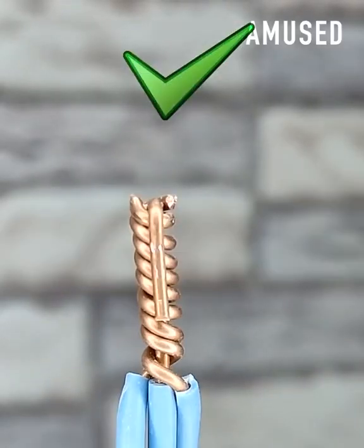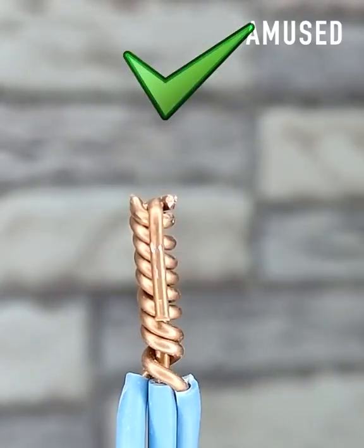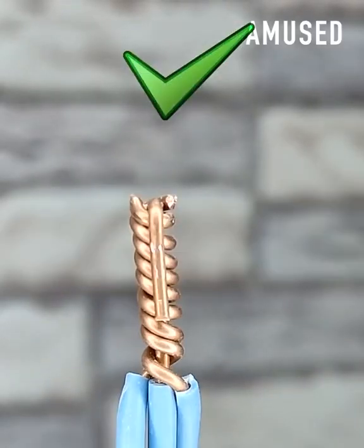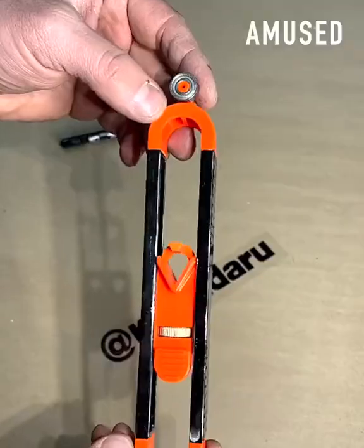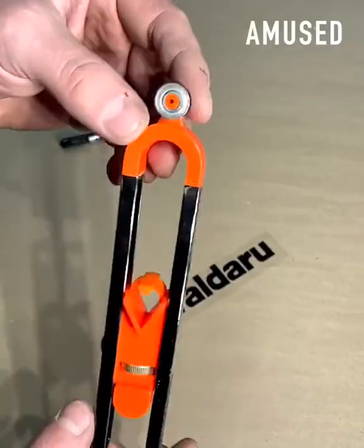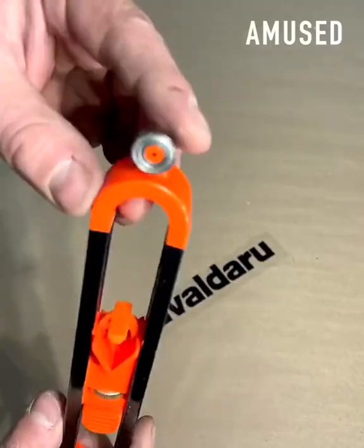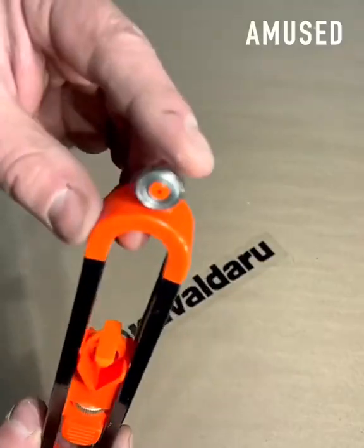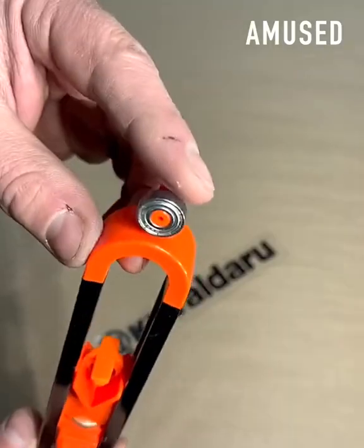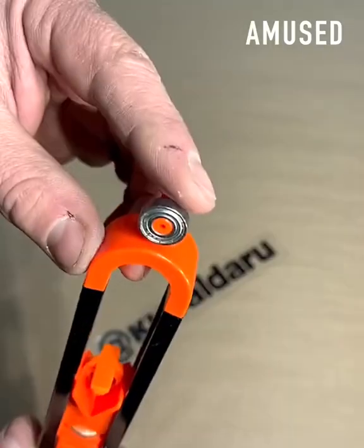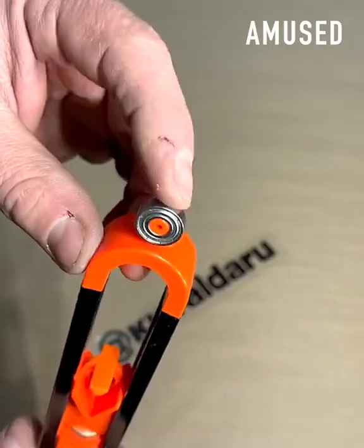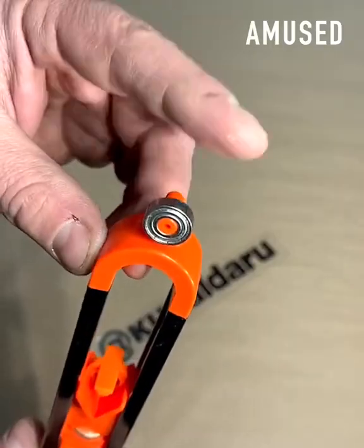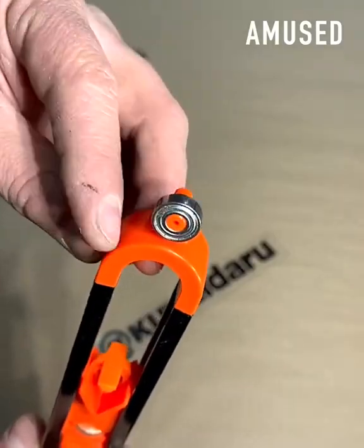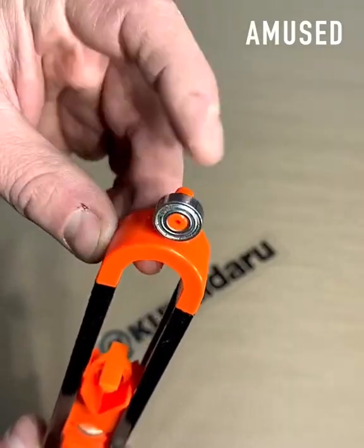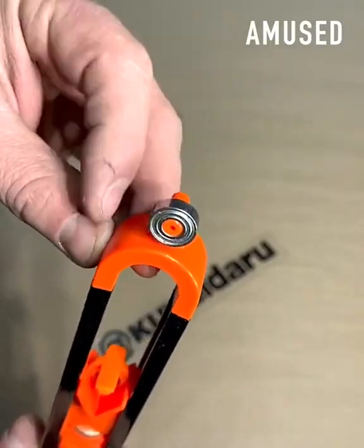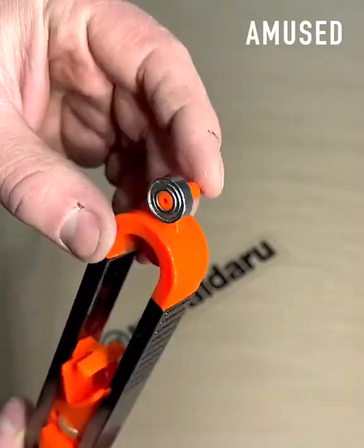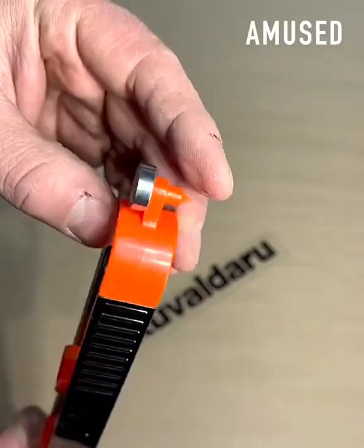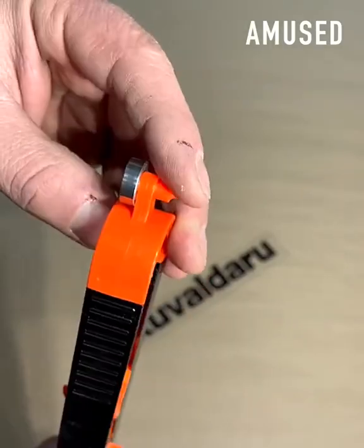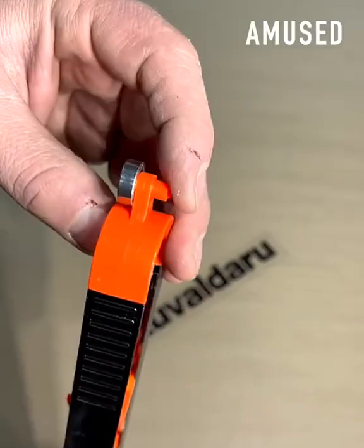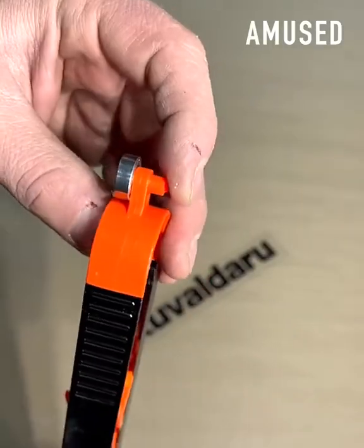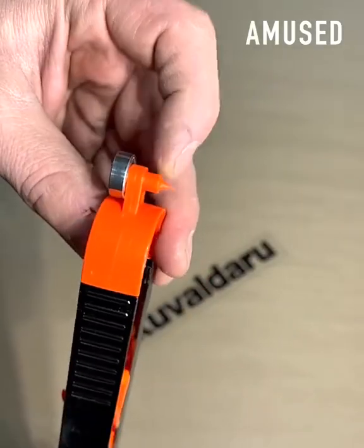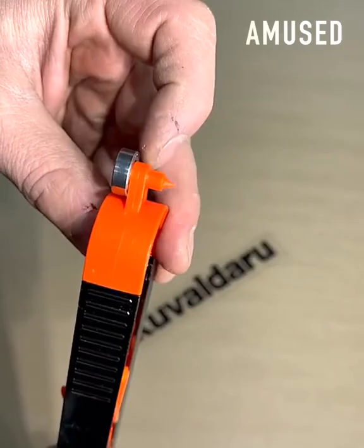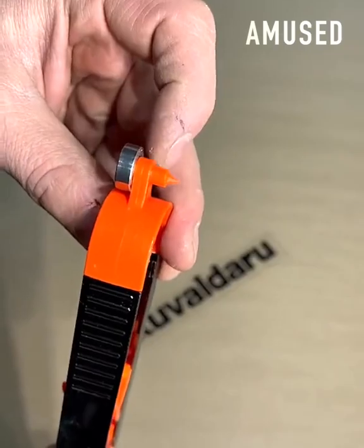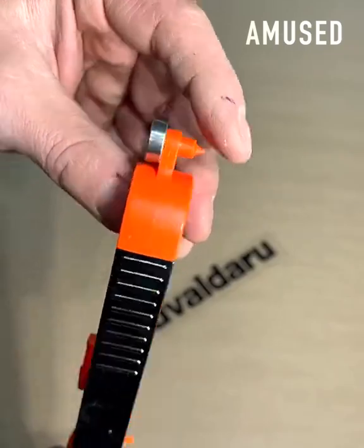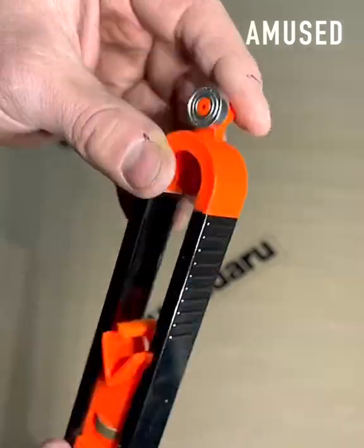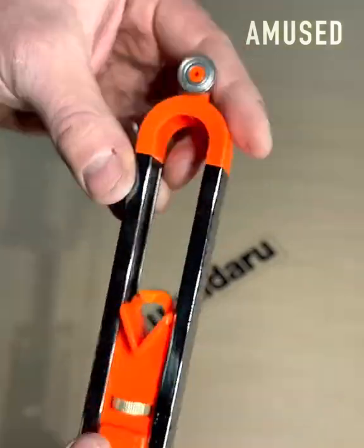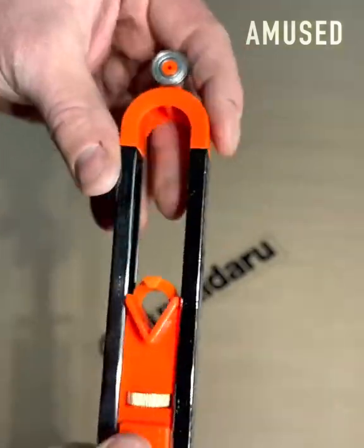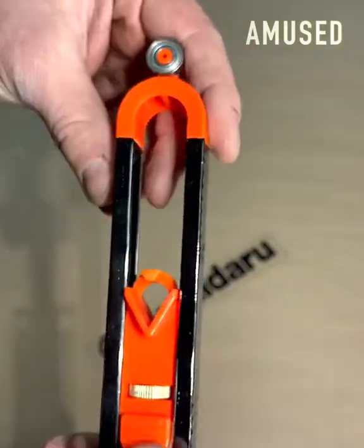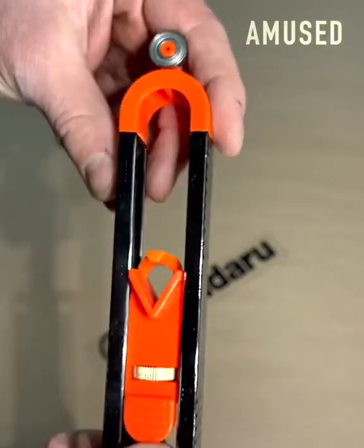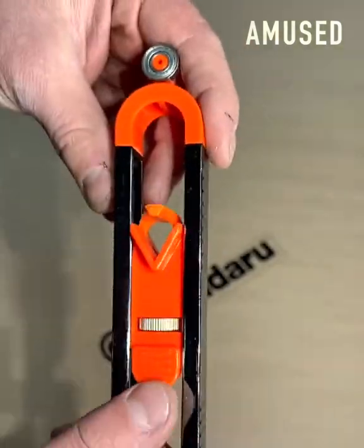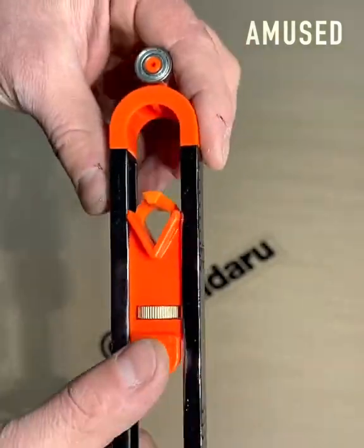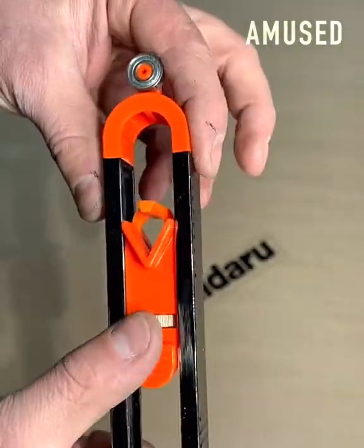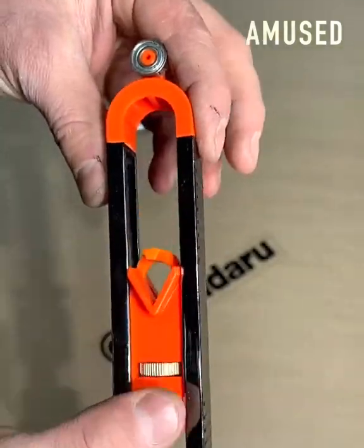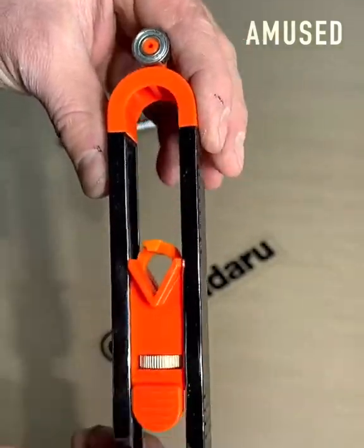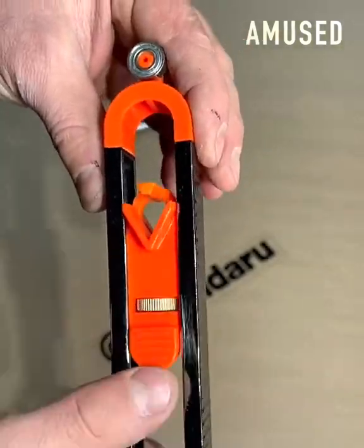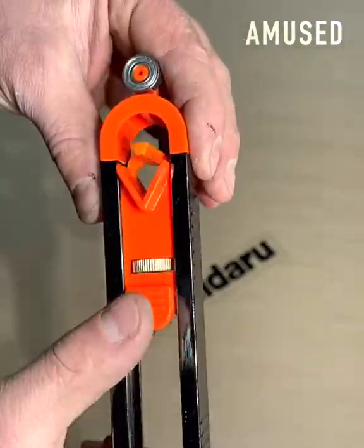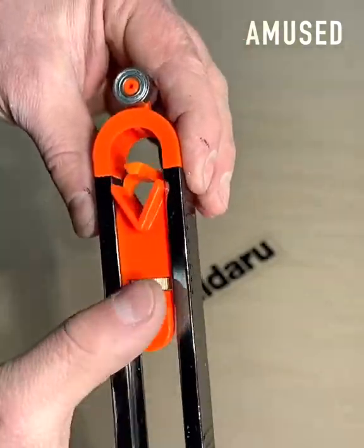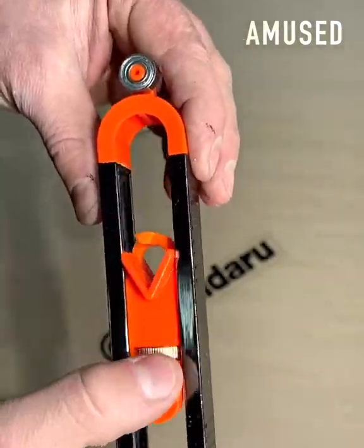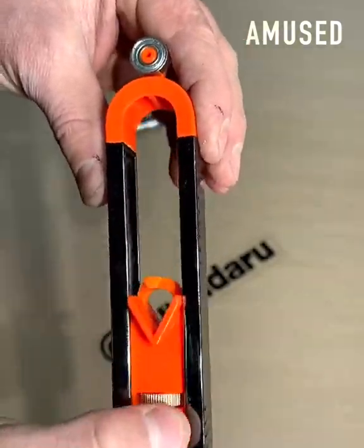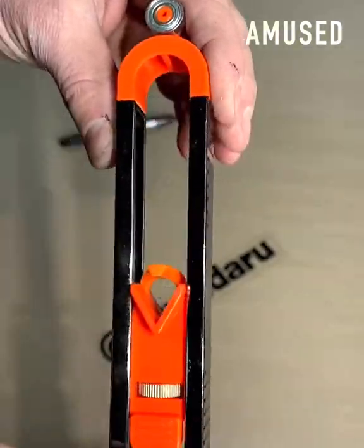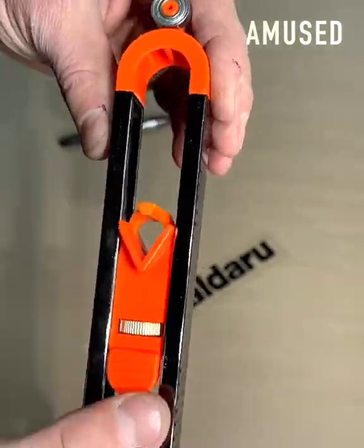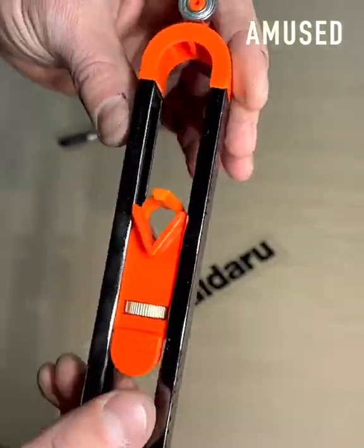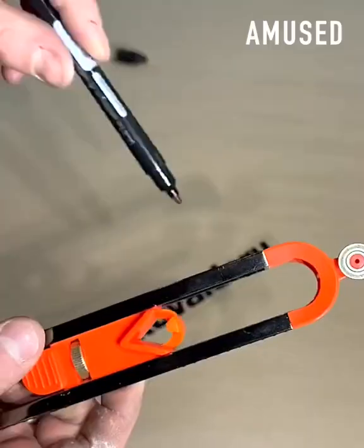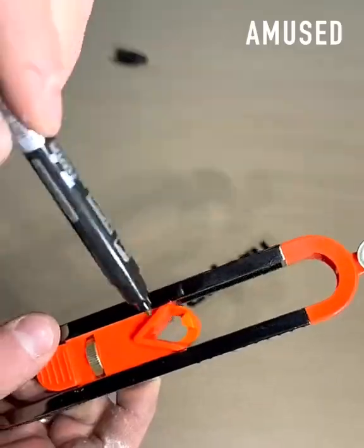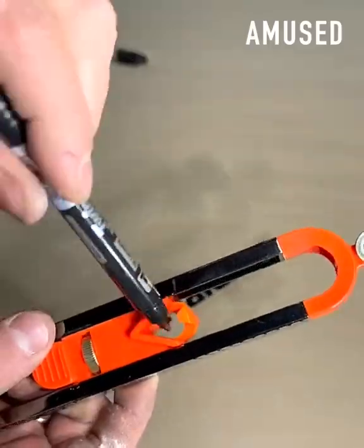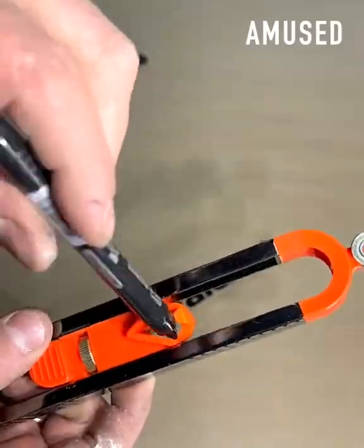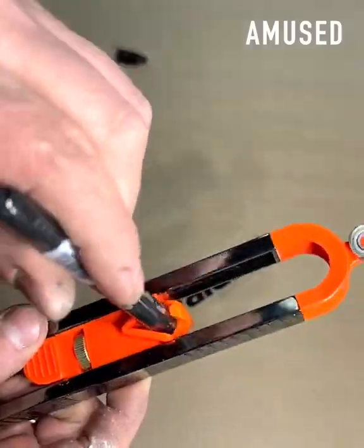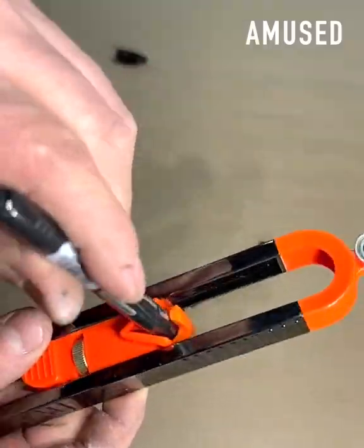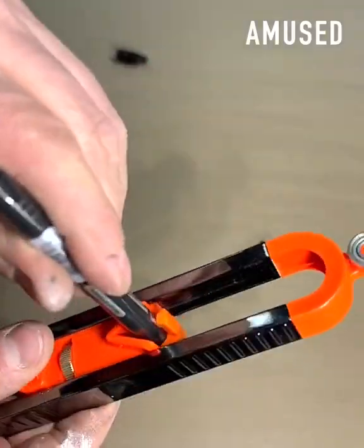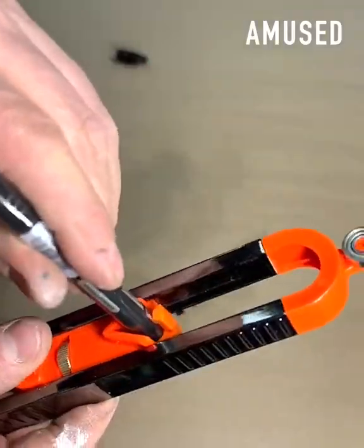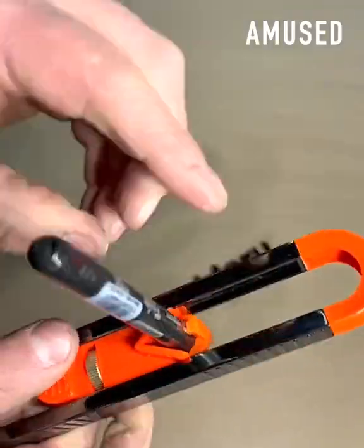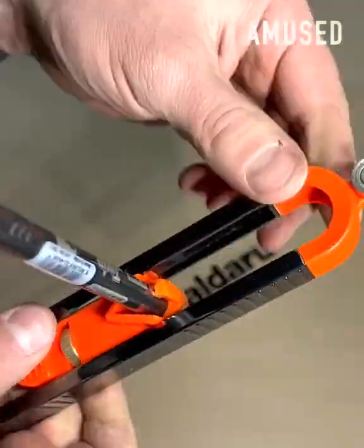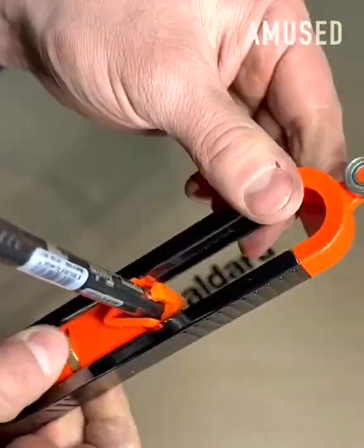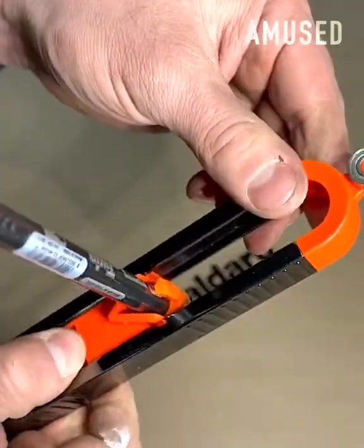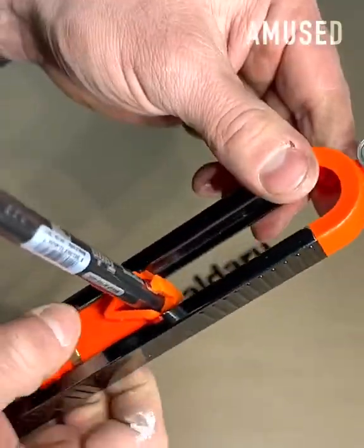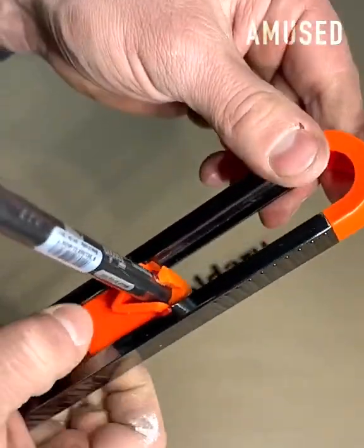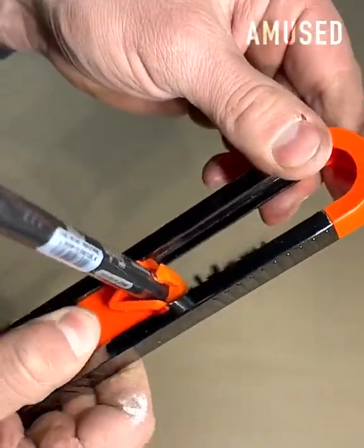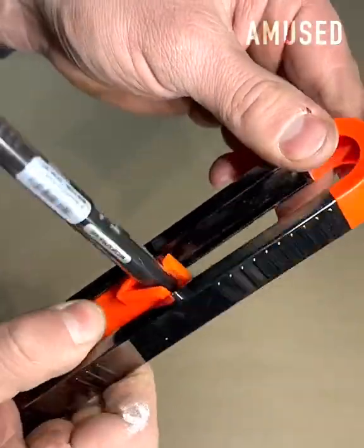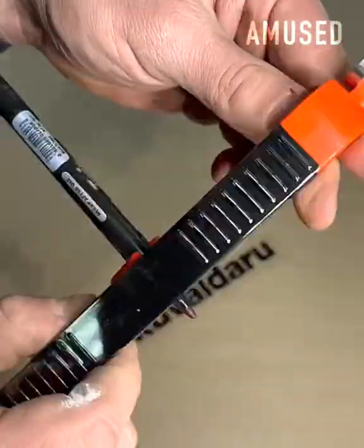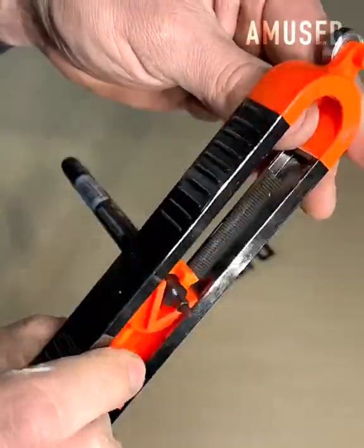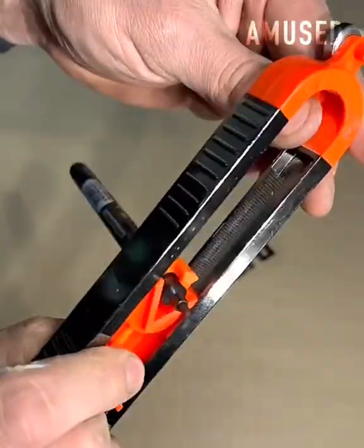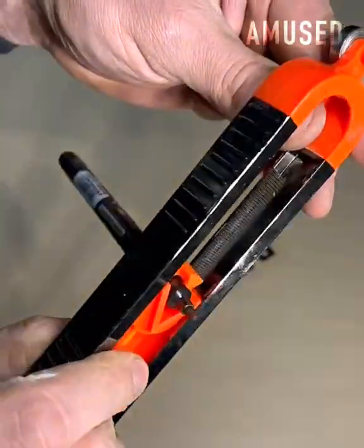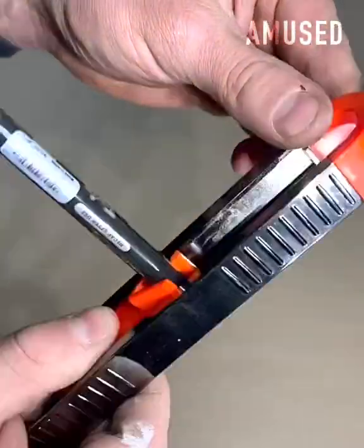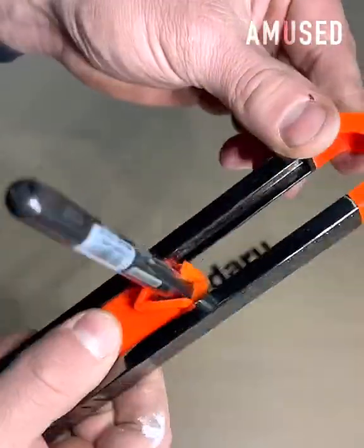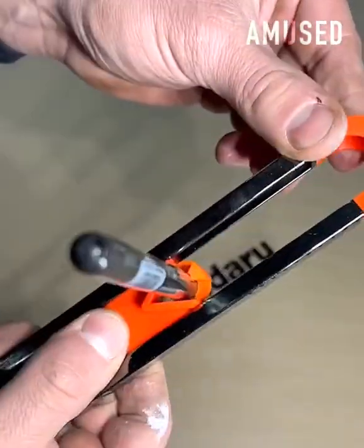A marker is fastened into a tracing tool that uses a wheel to perfectly ride and trace the contour of a wavy wall cut.